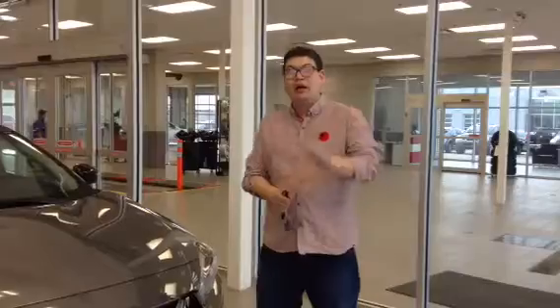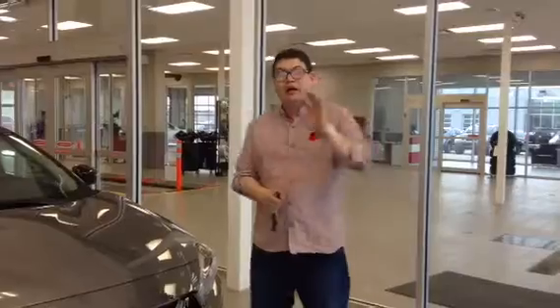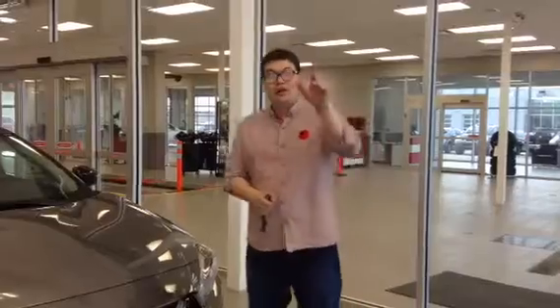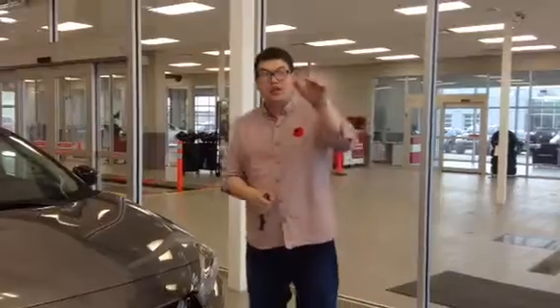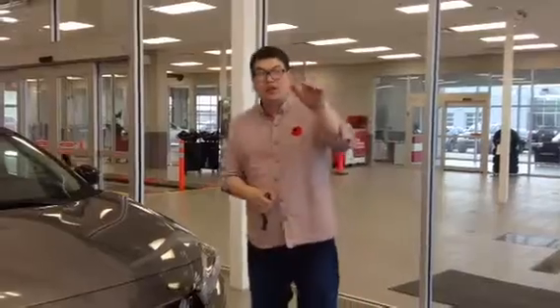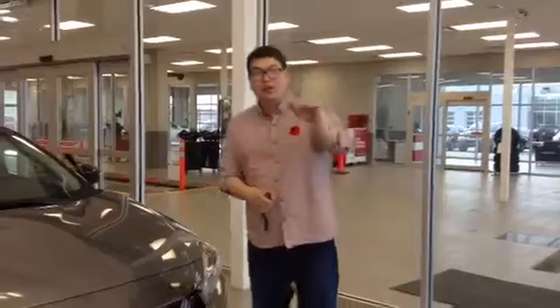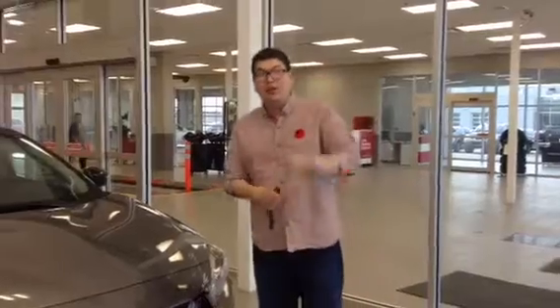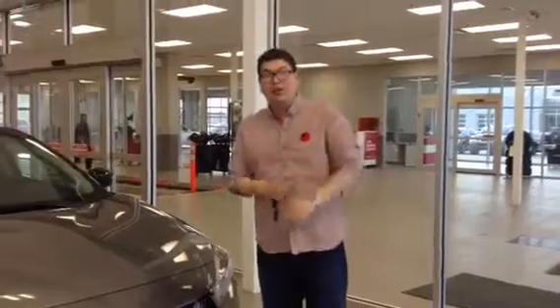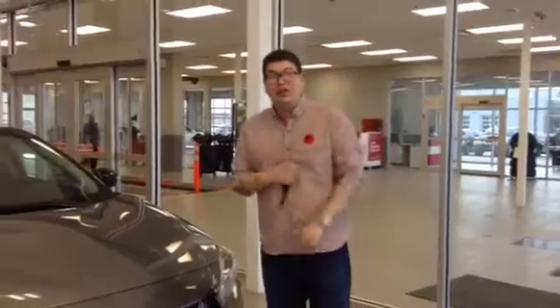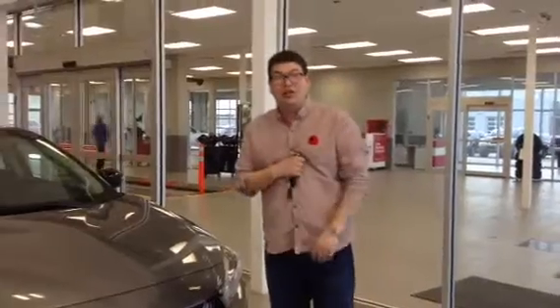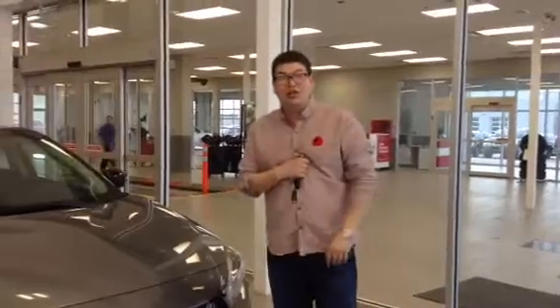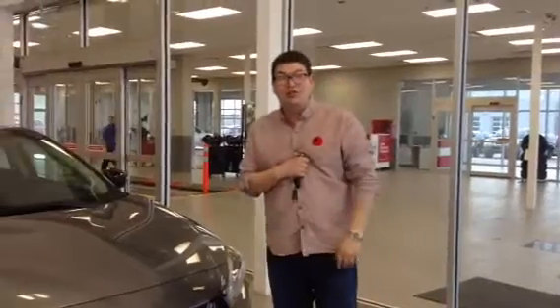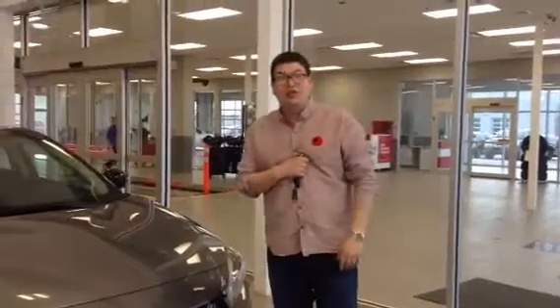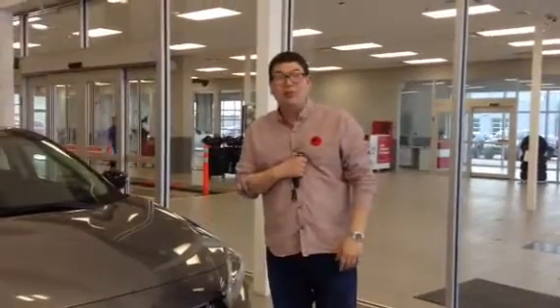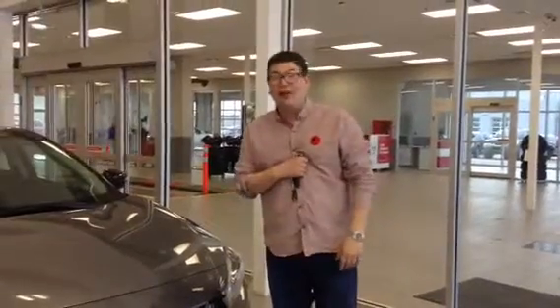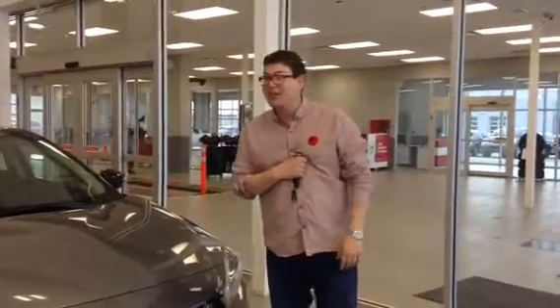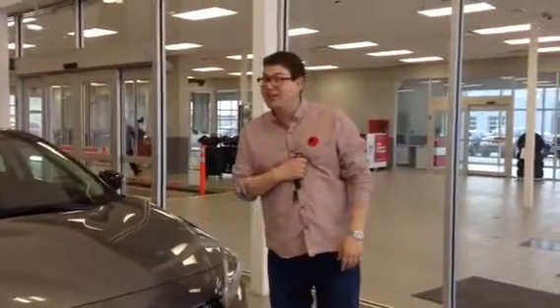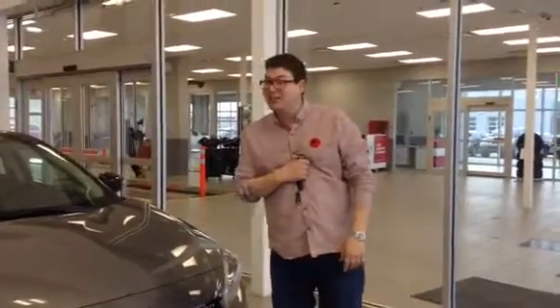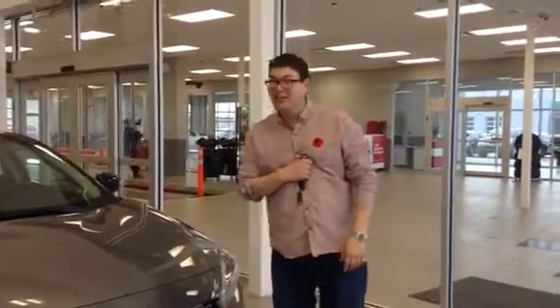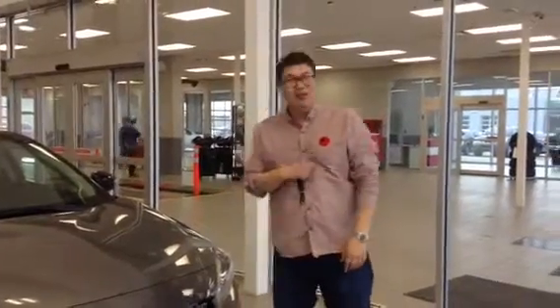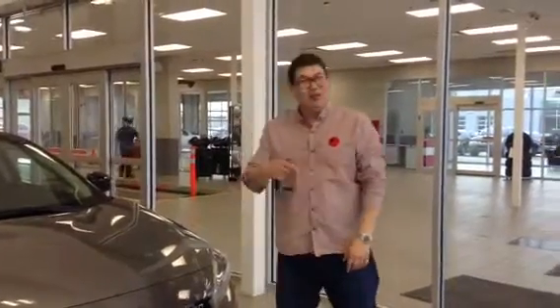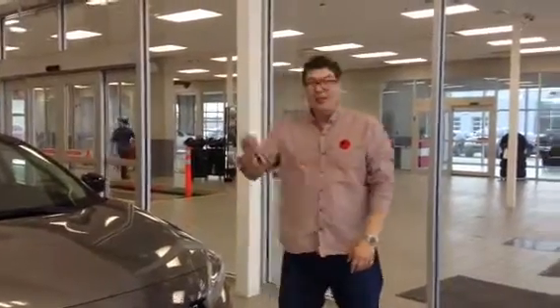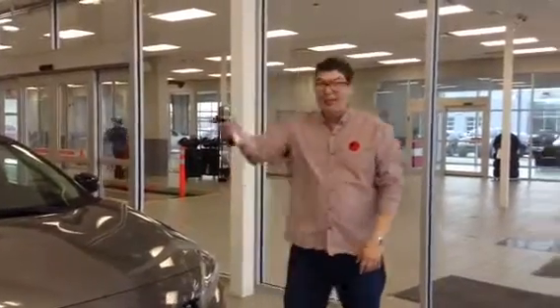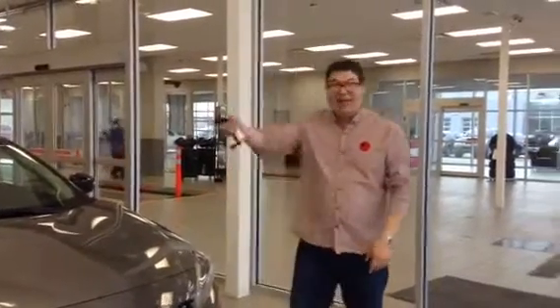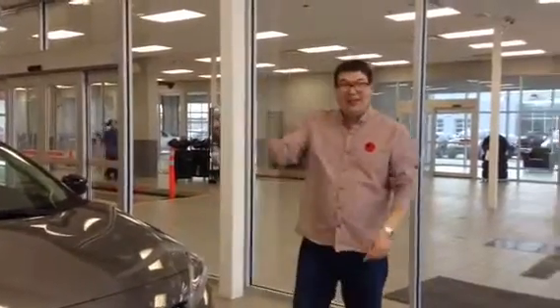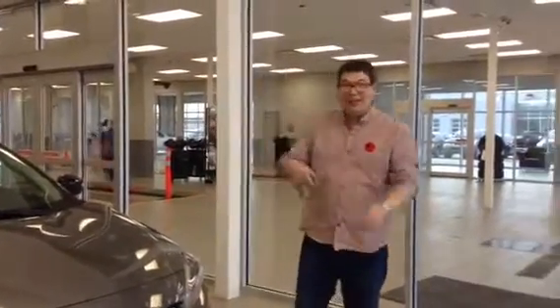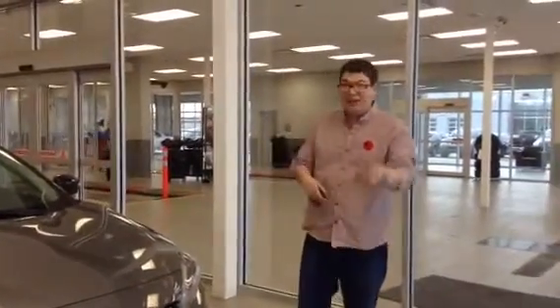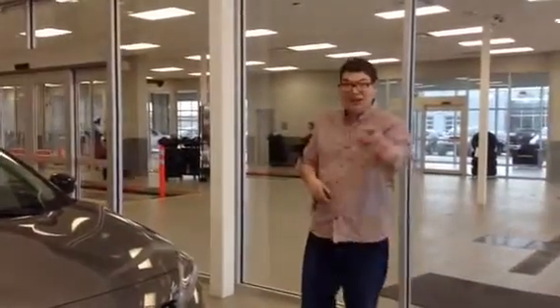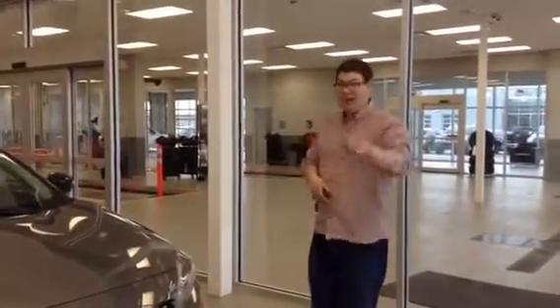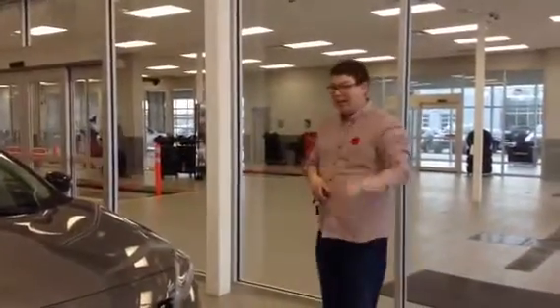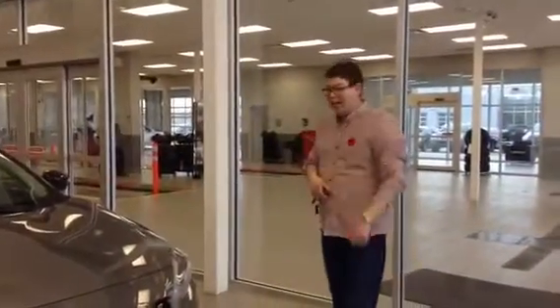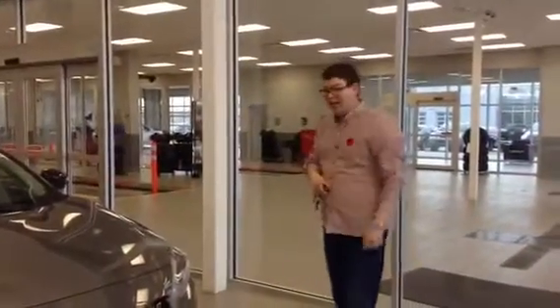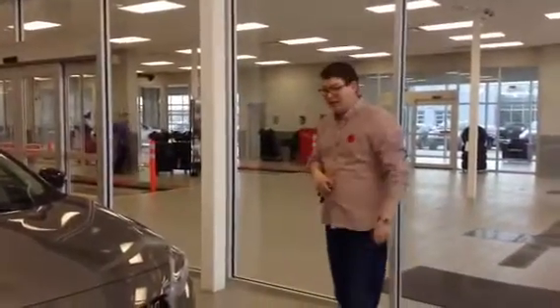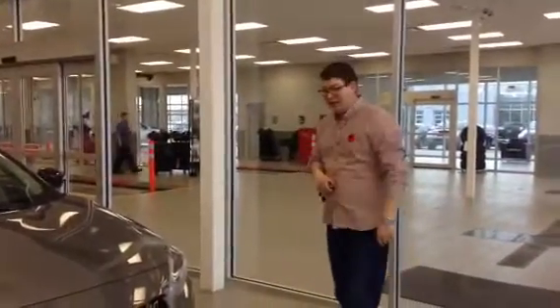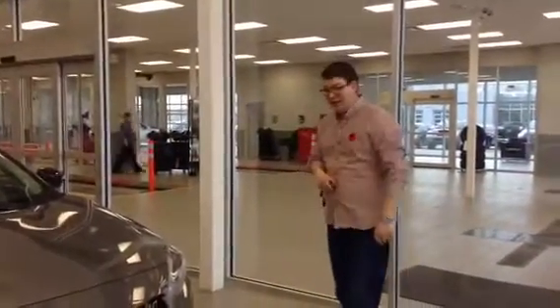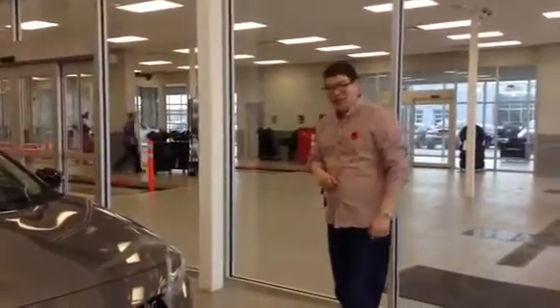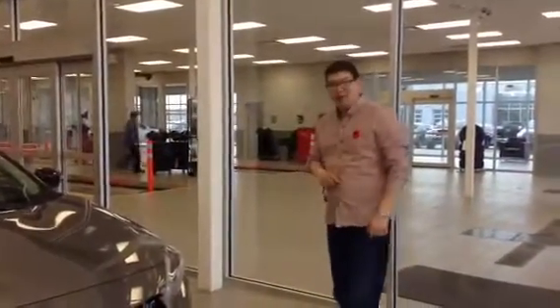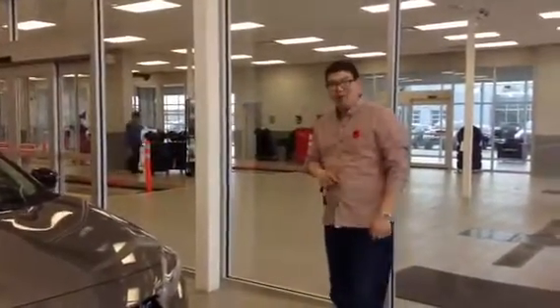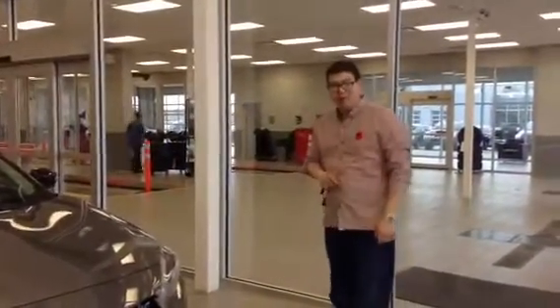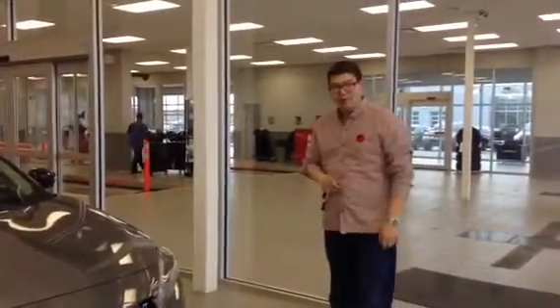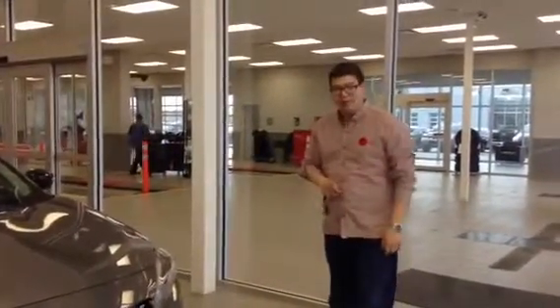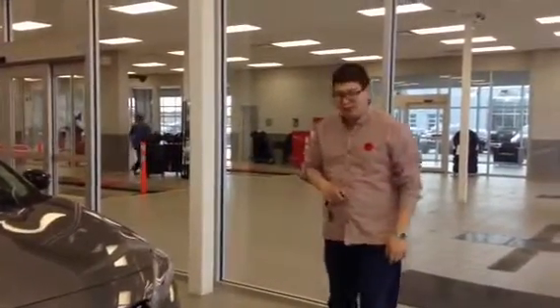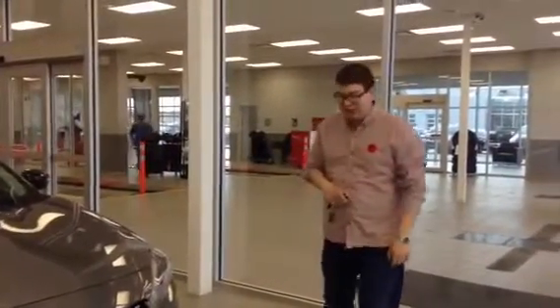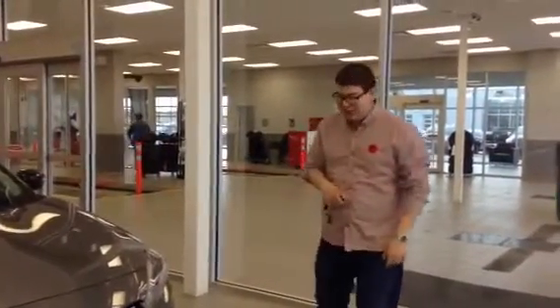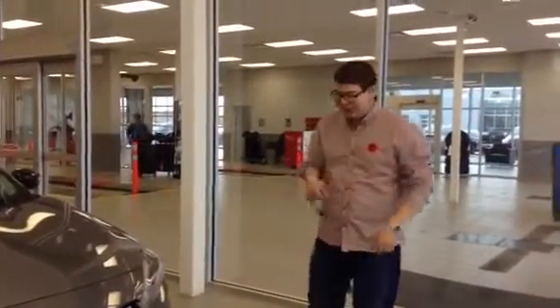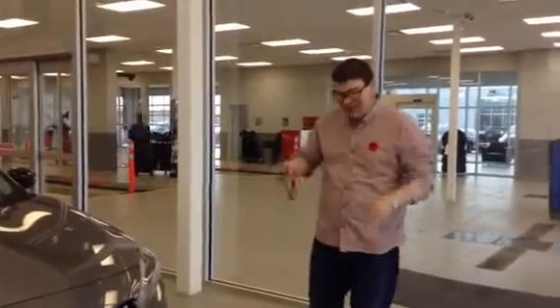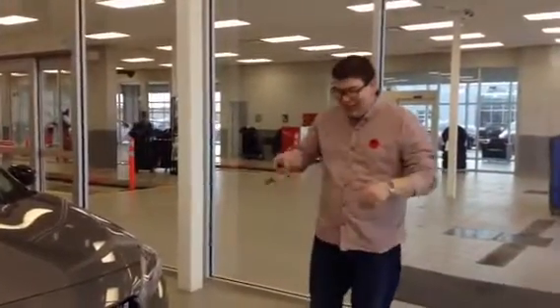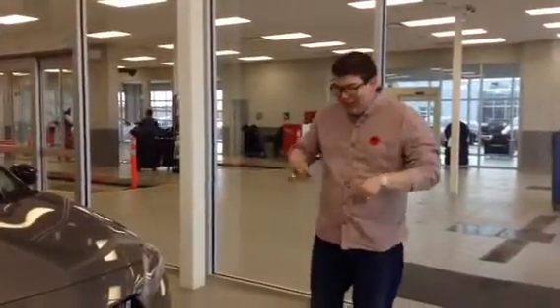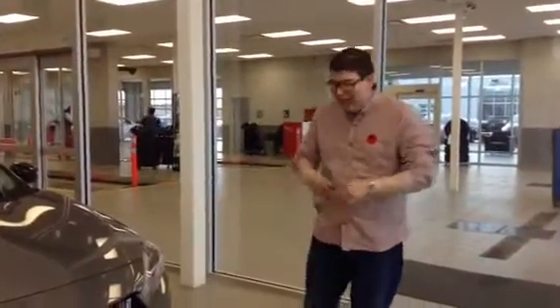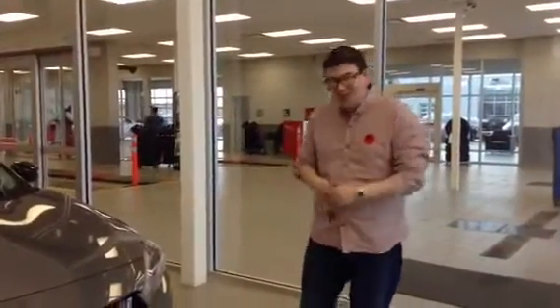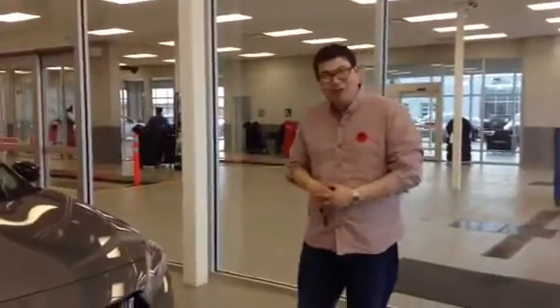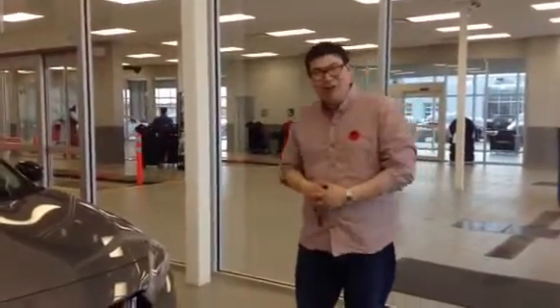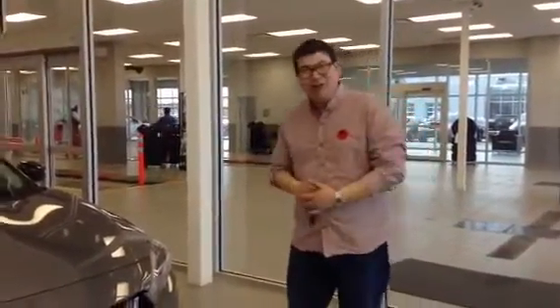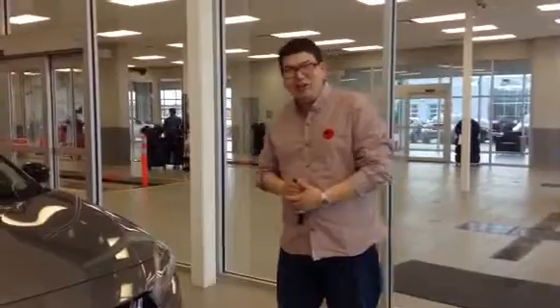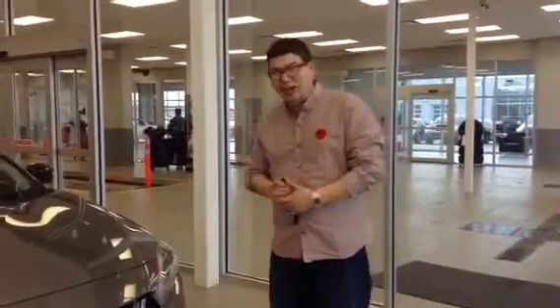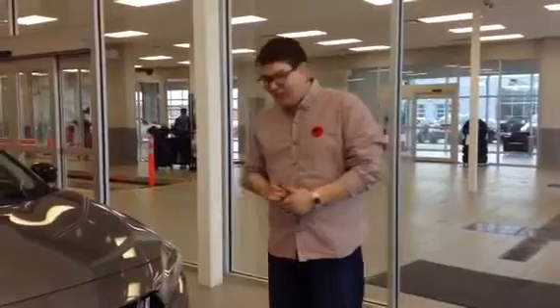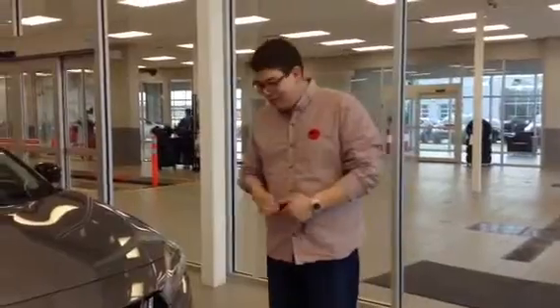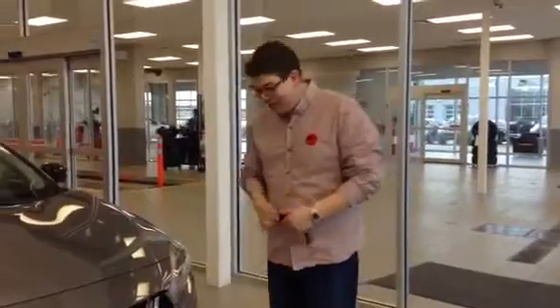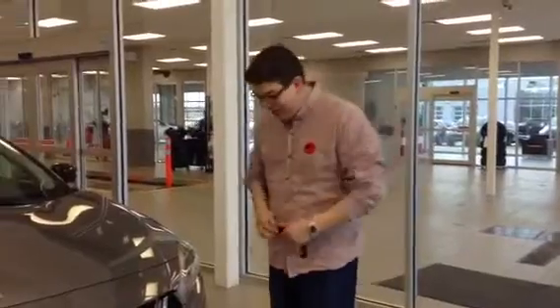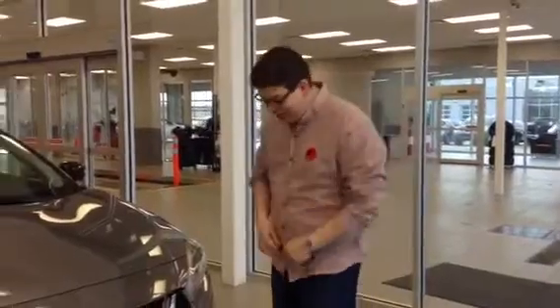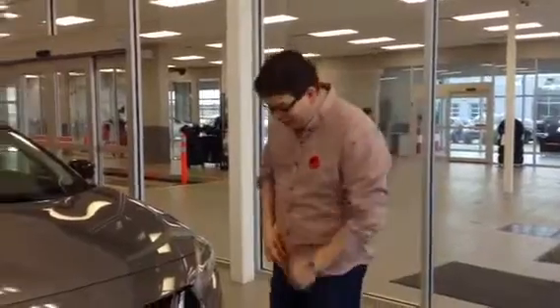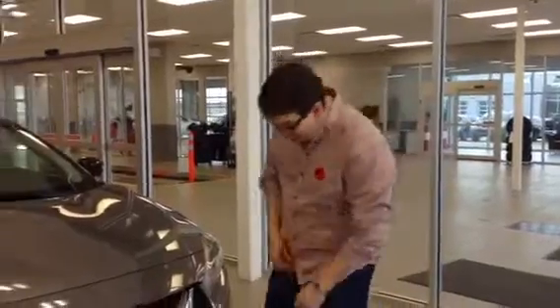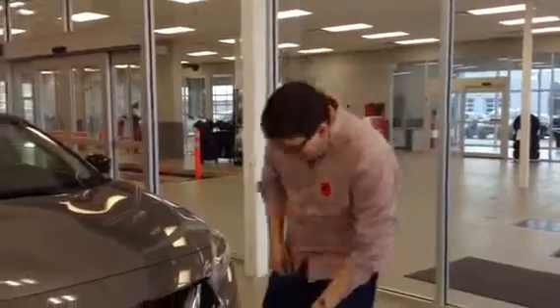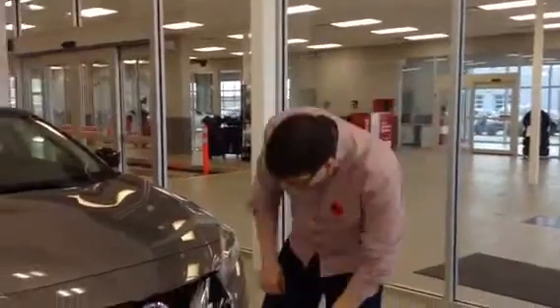Hi there Joanne, Big John here from LA Nissan. Hi there, and Hannah is my camera. Just having a great old time at LA Nissan.